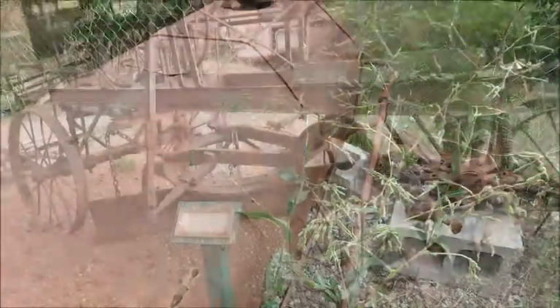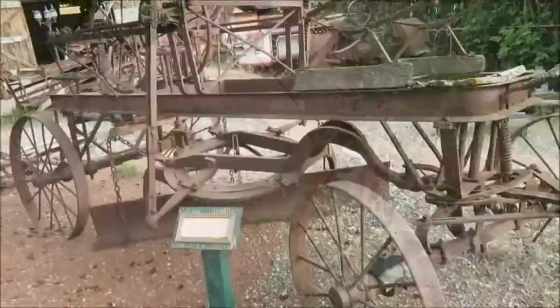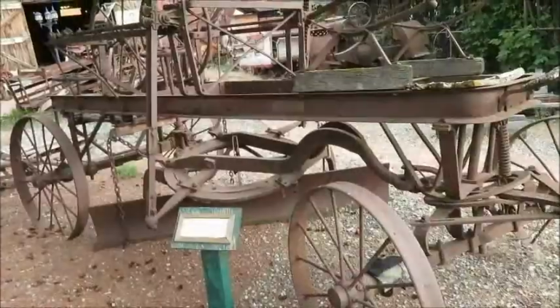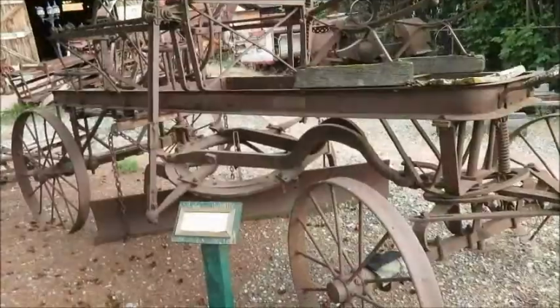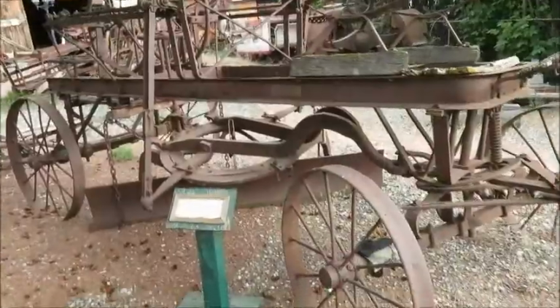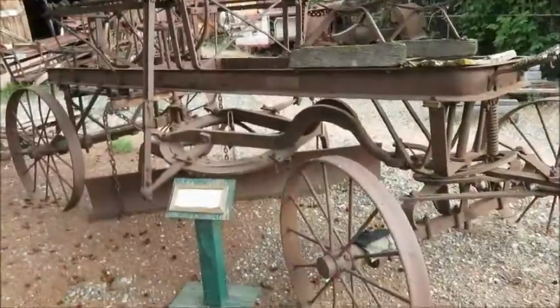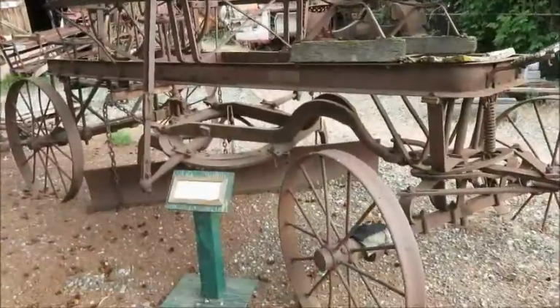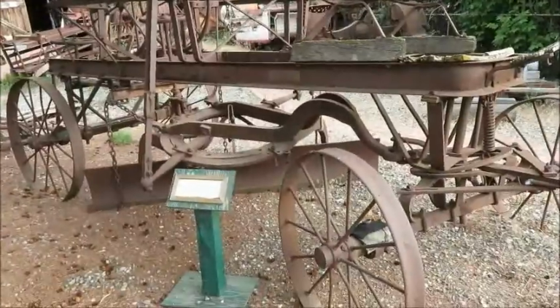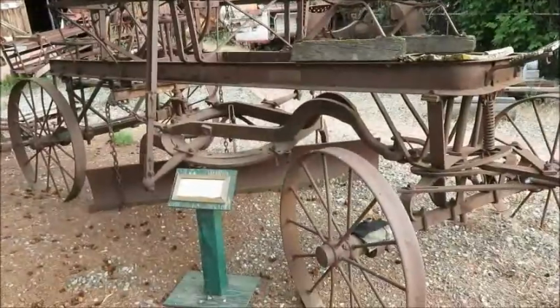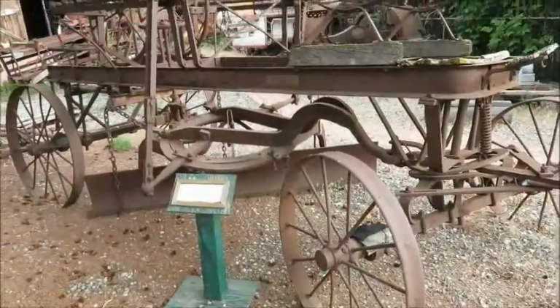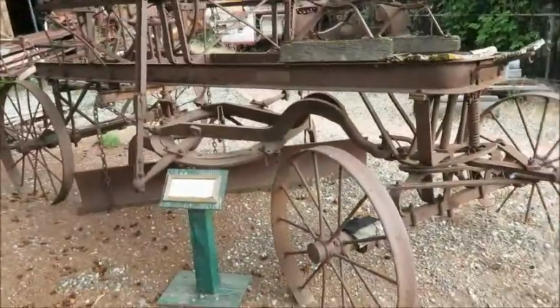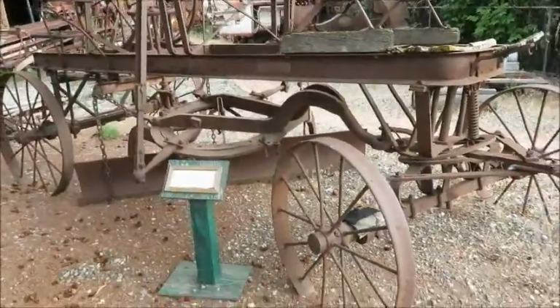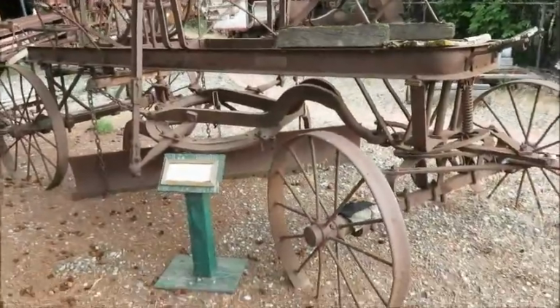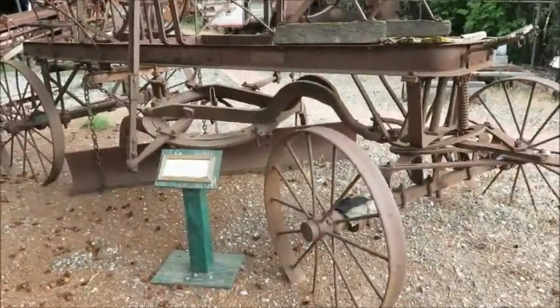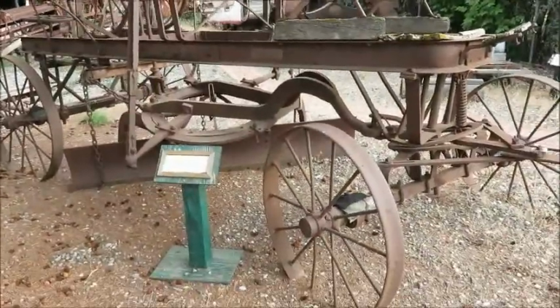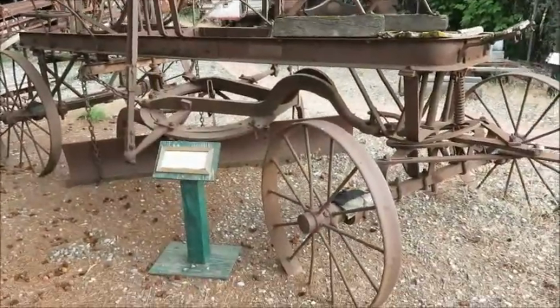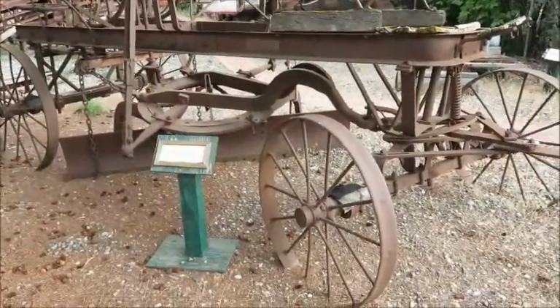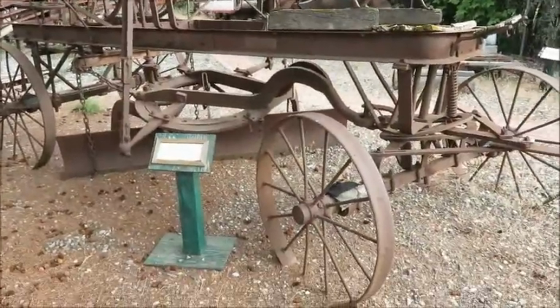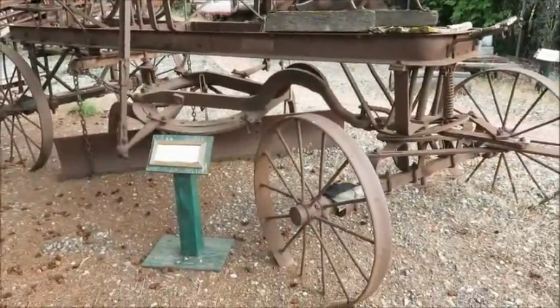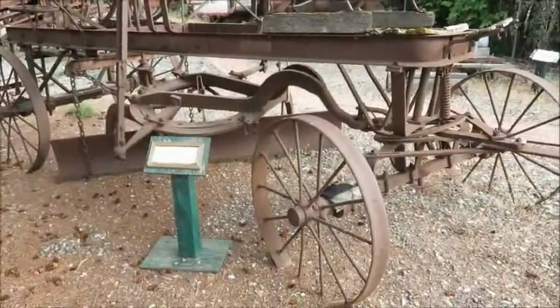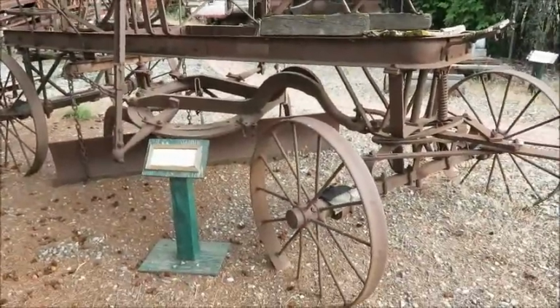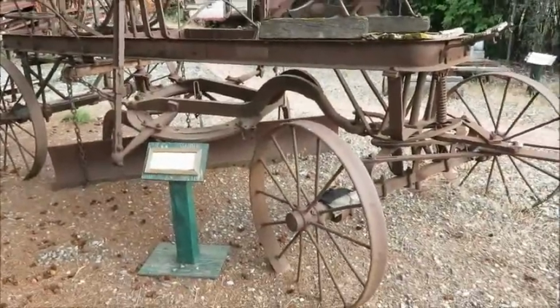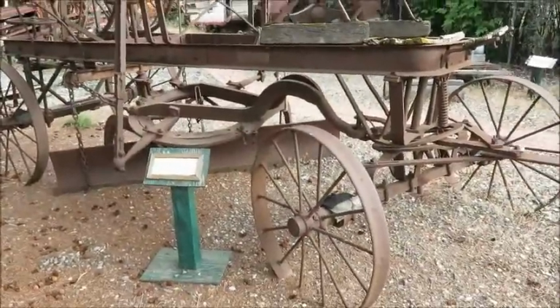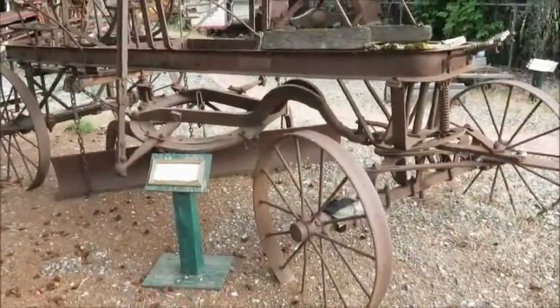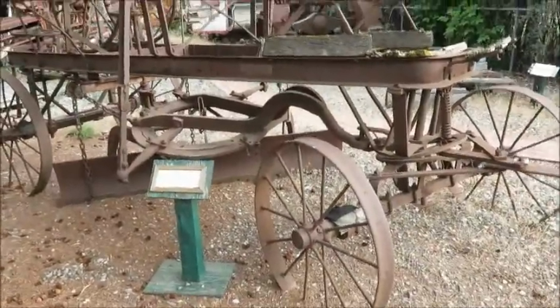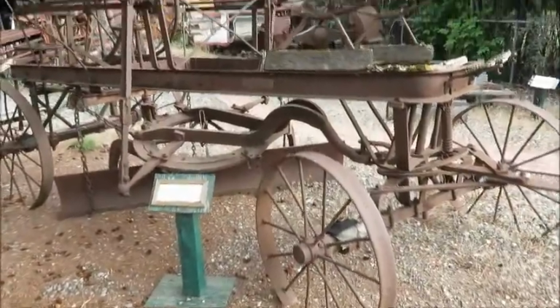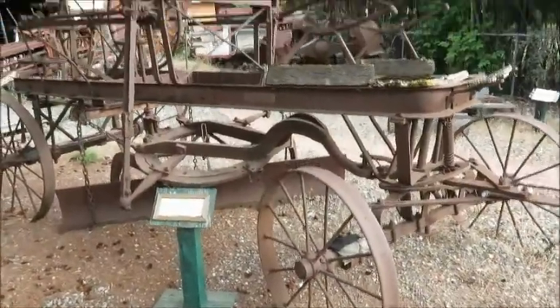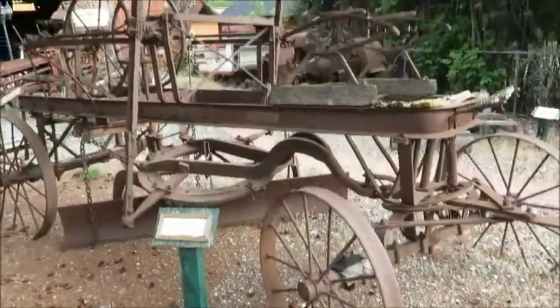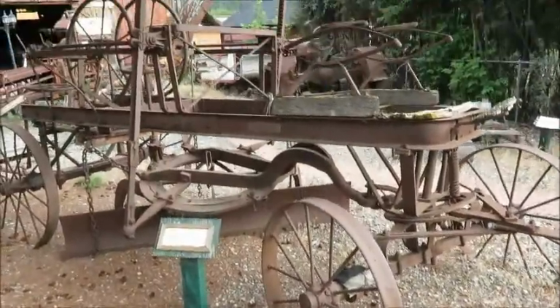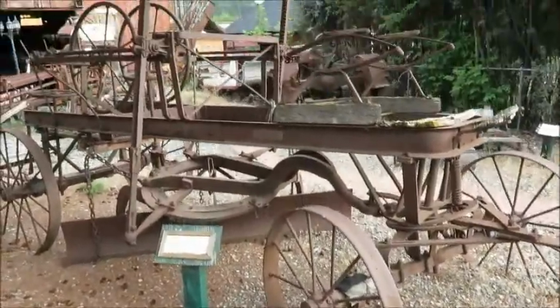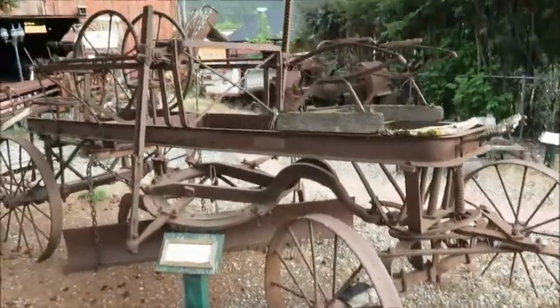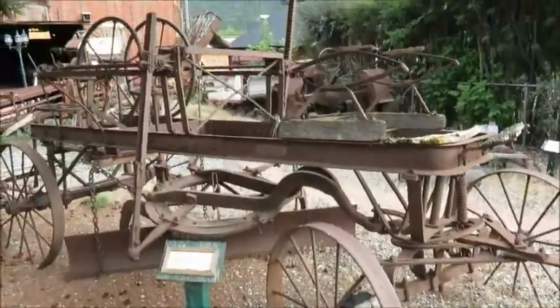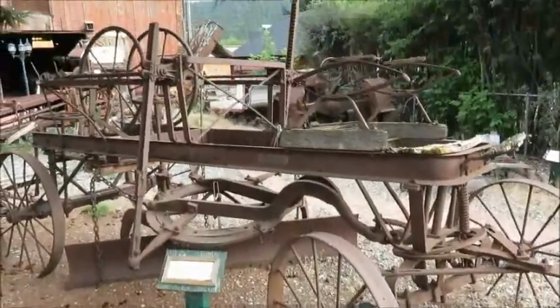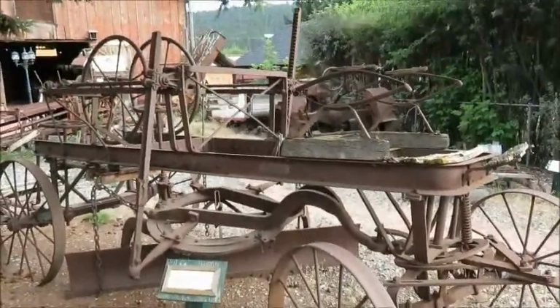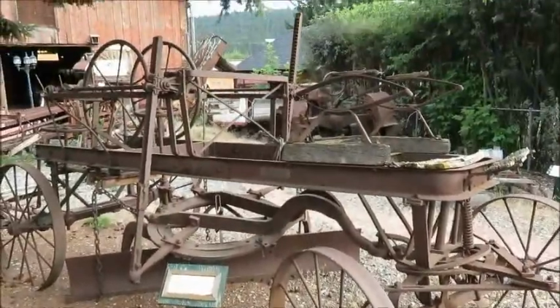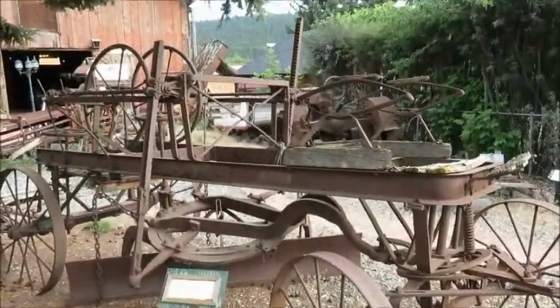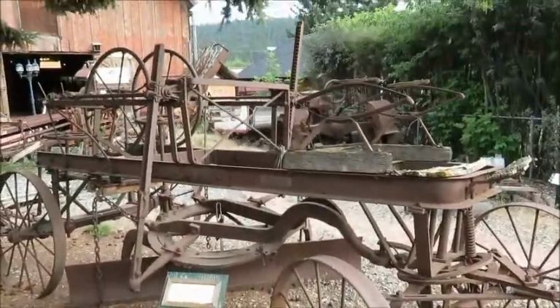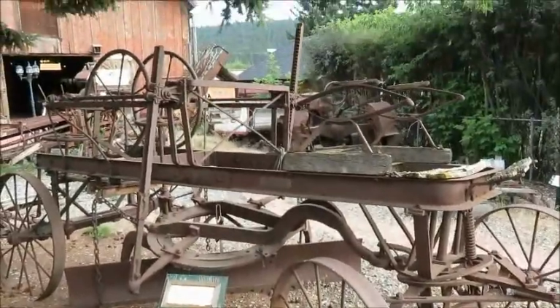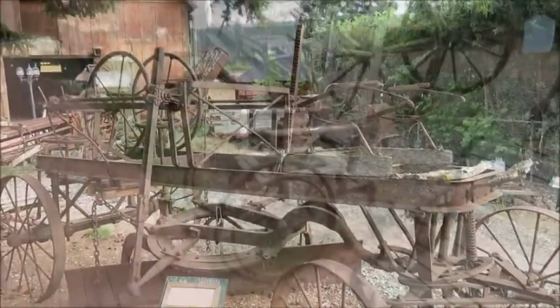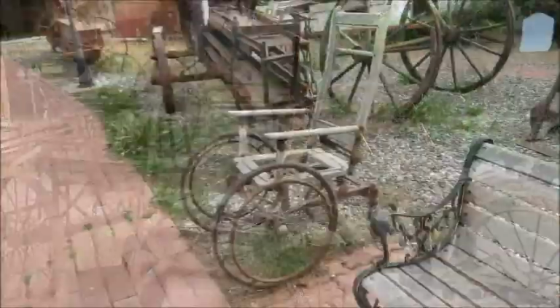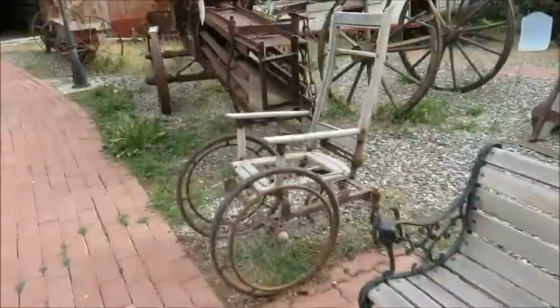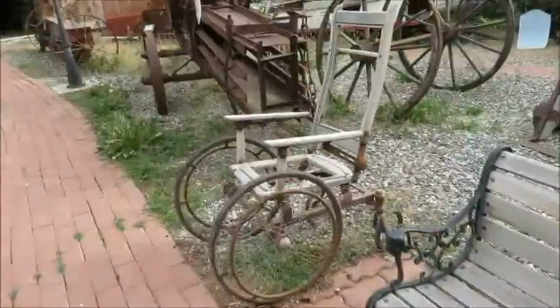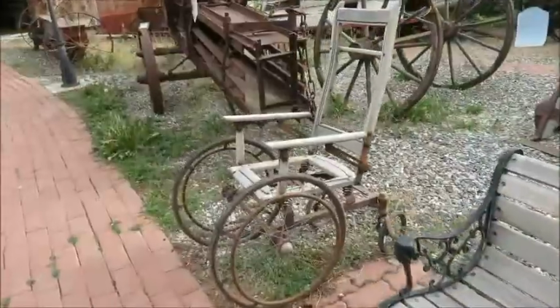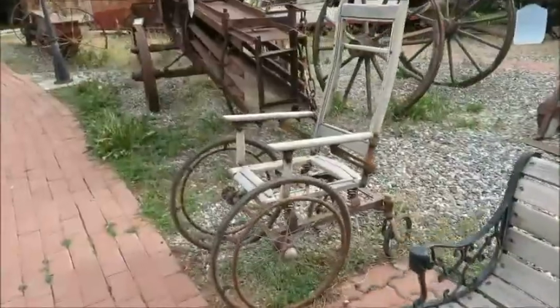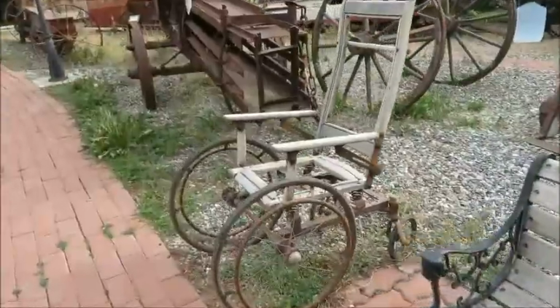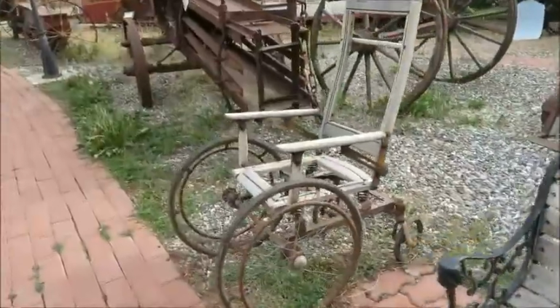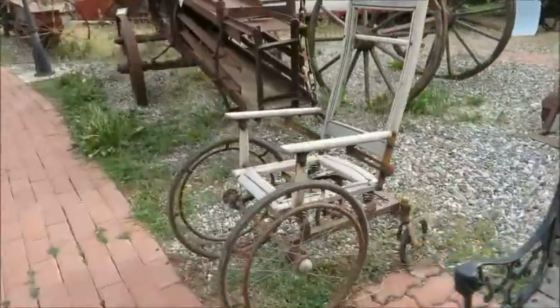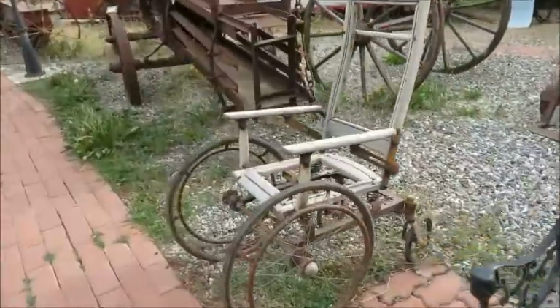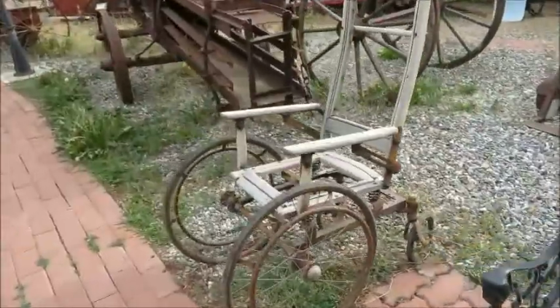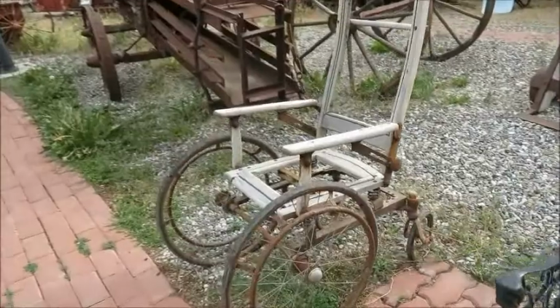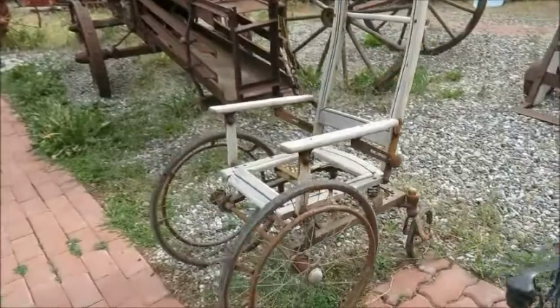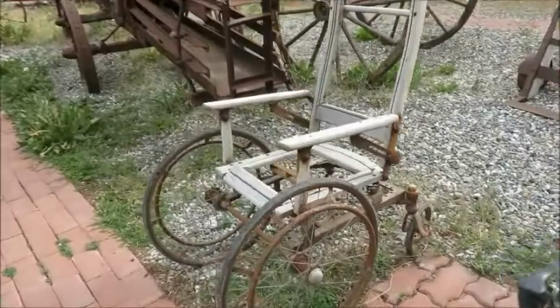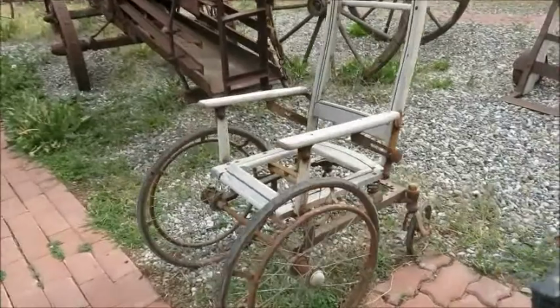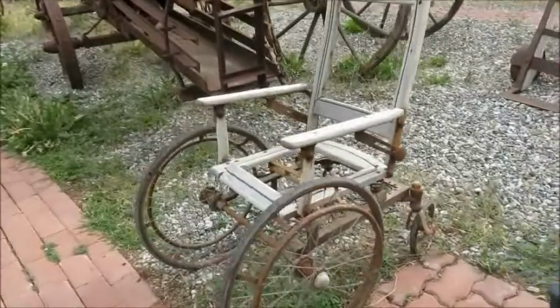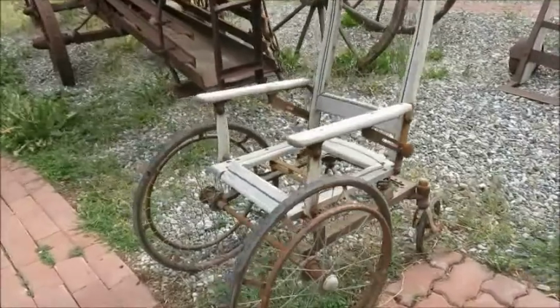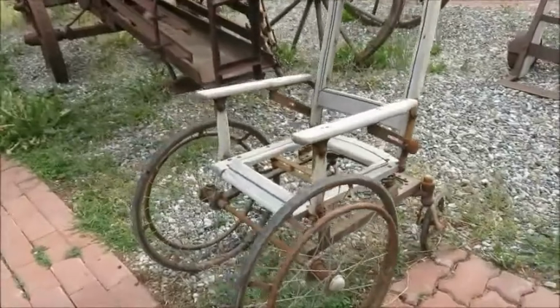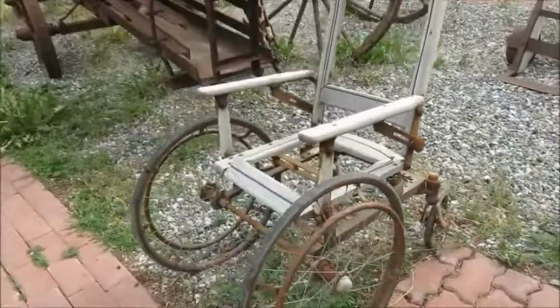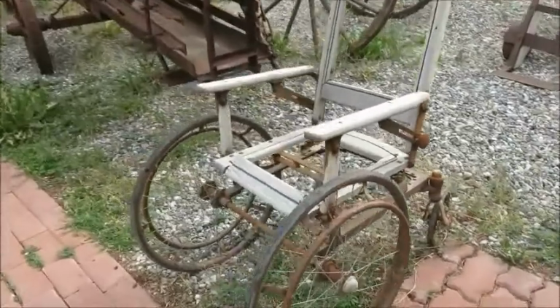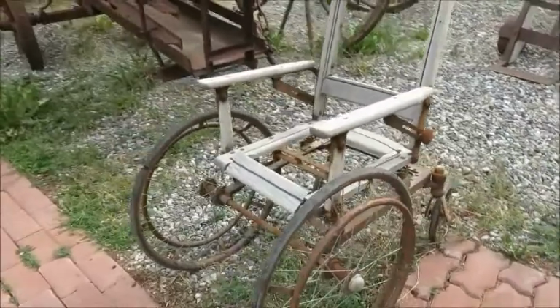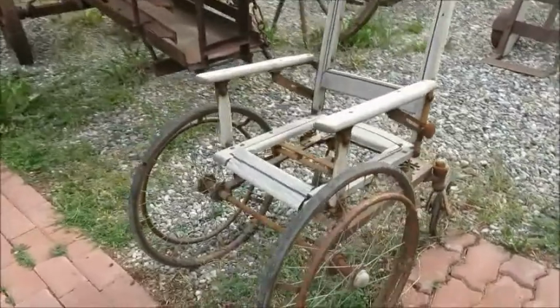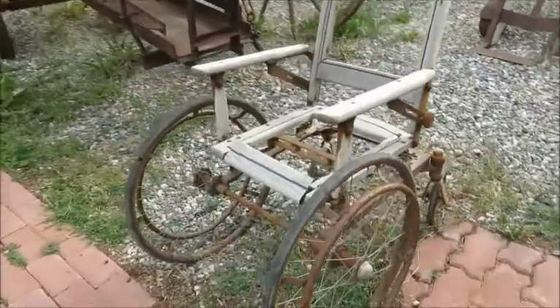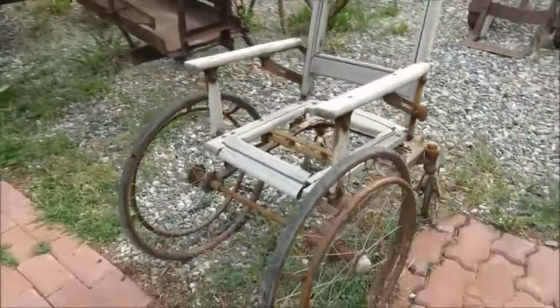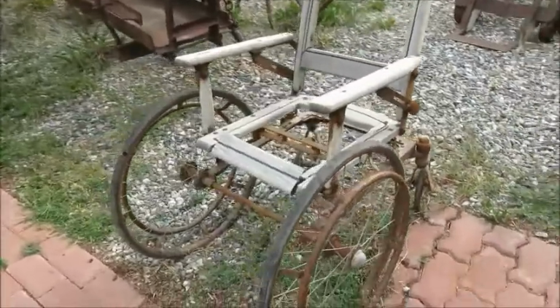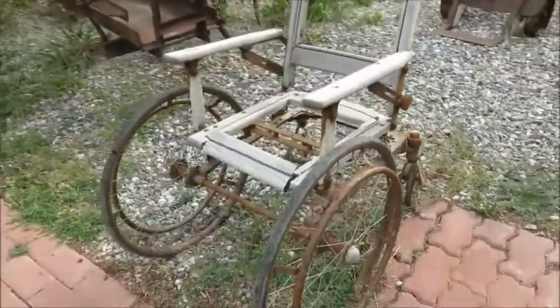This here is a horse-drawn grater. And this here is an old wheelchair.